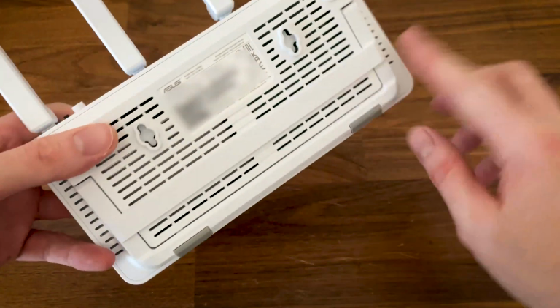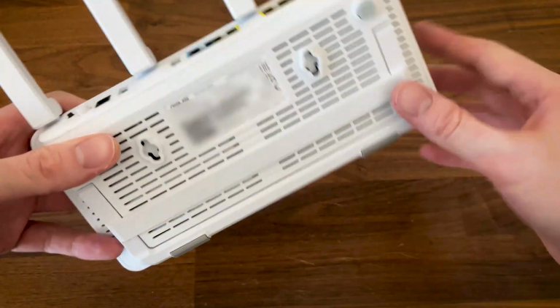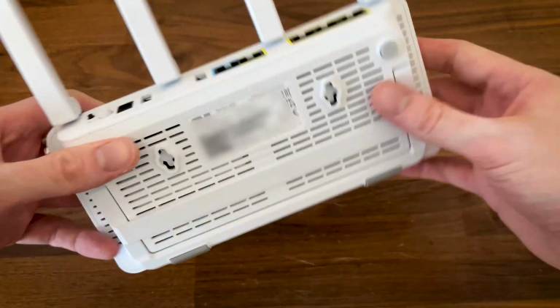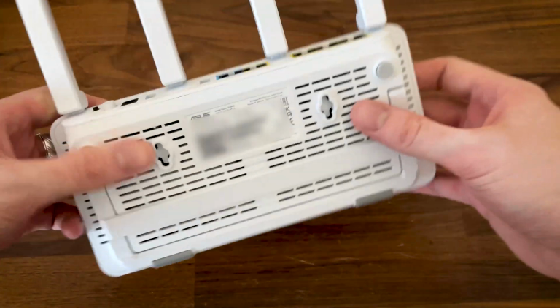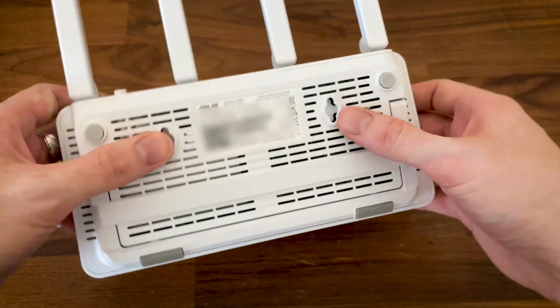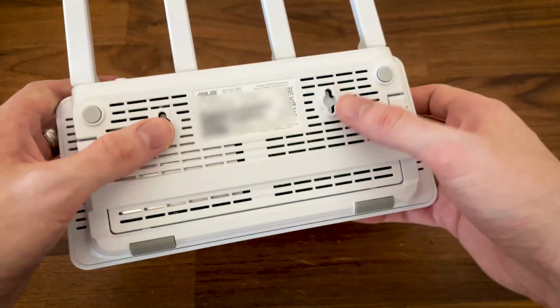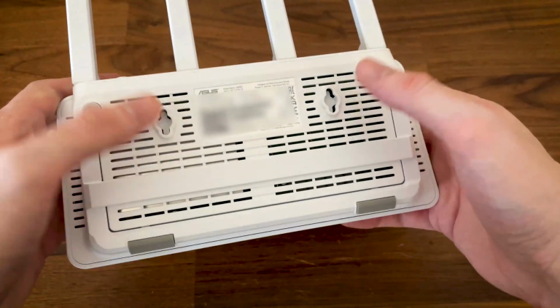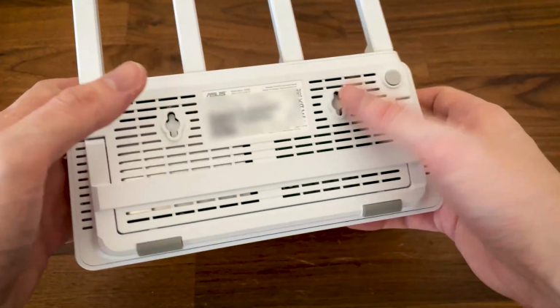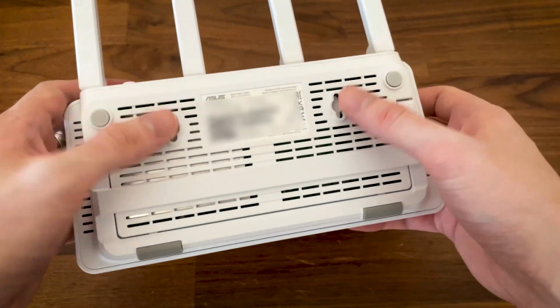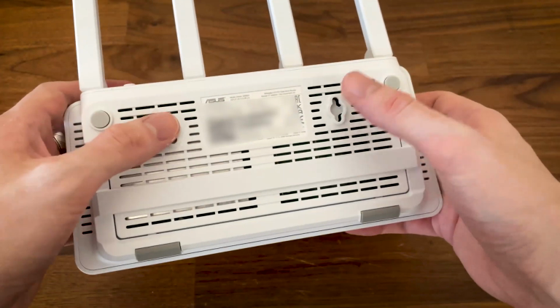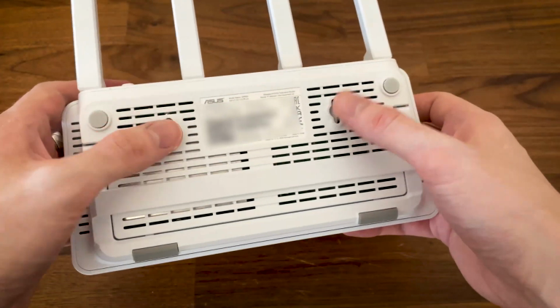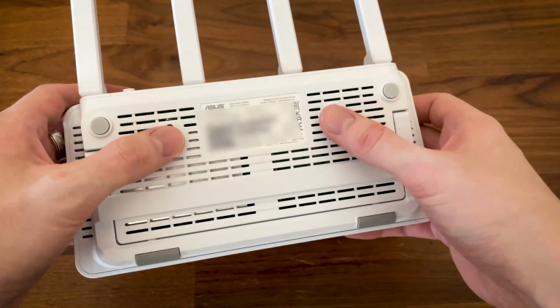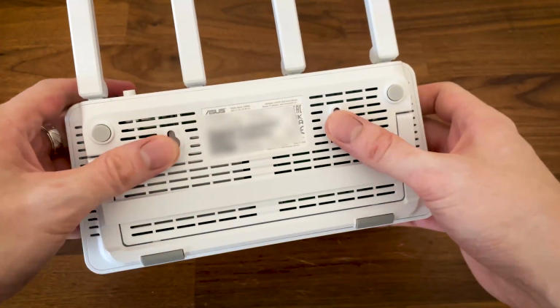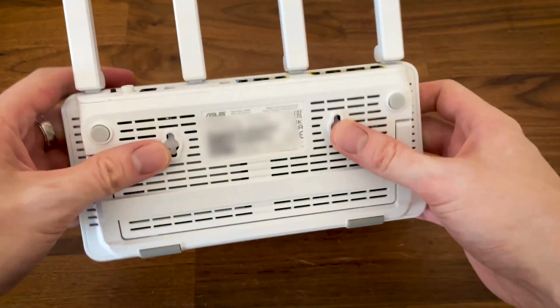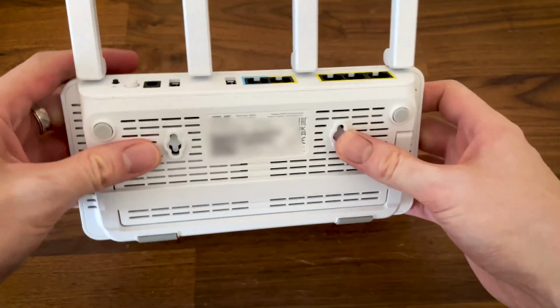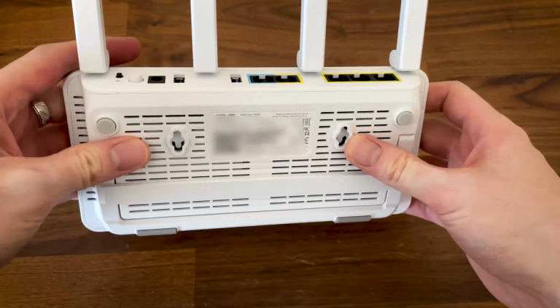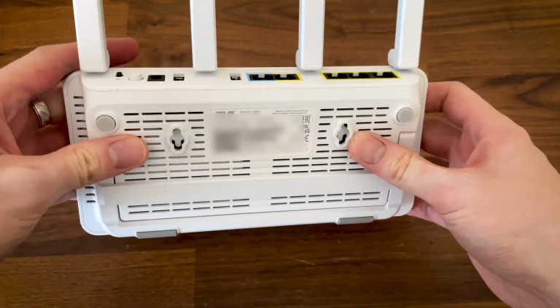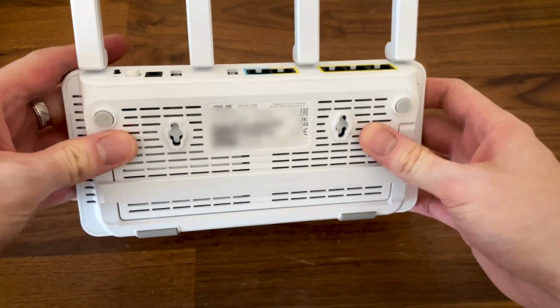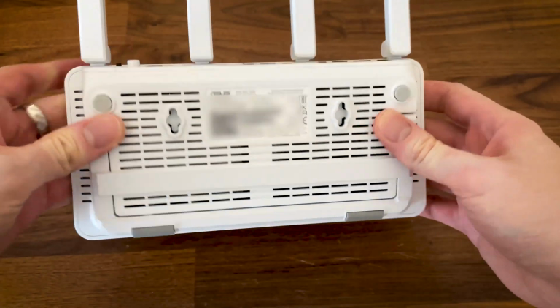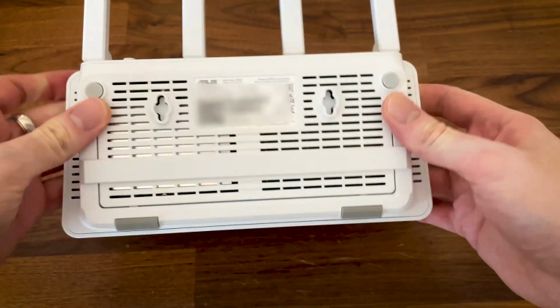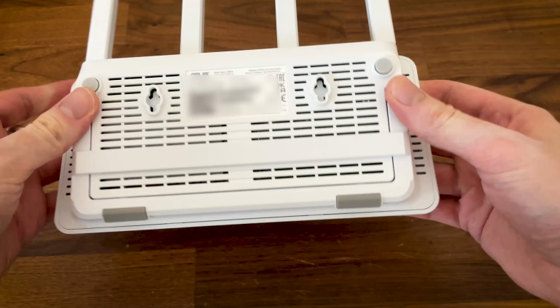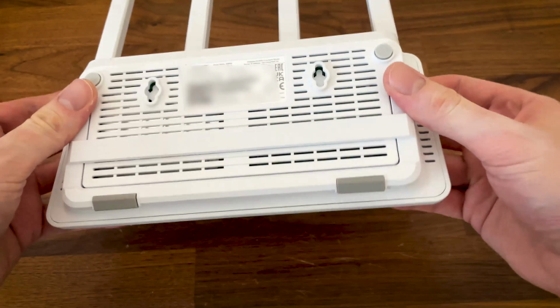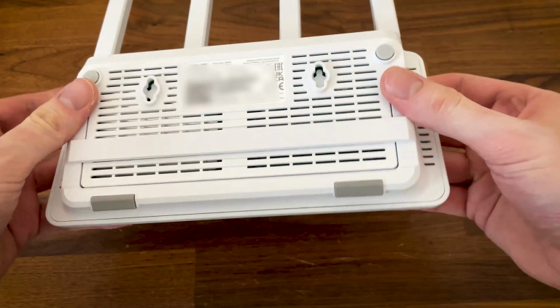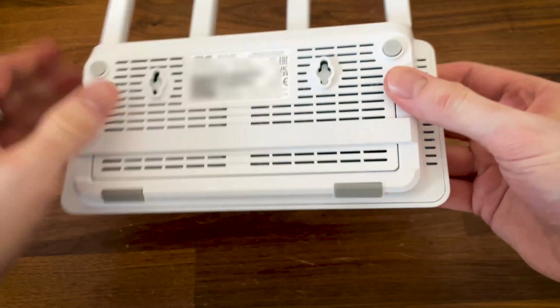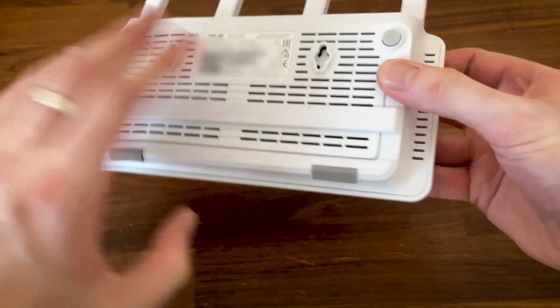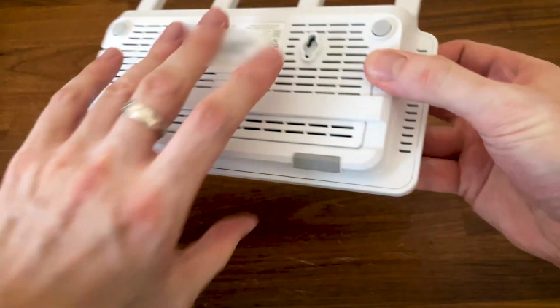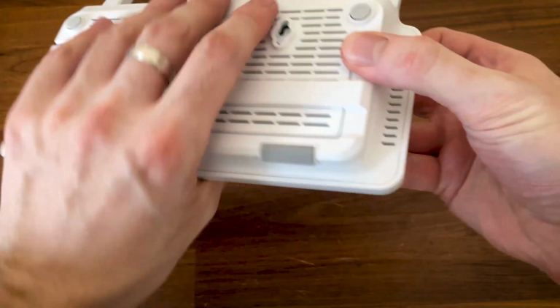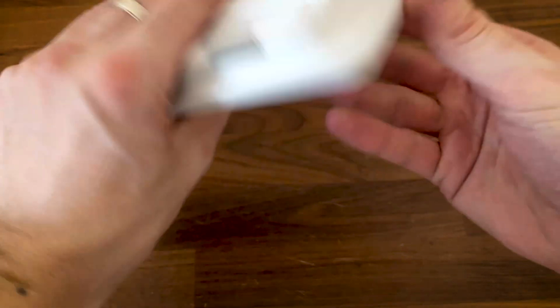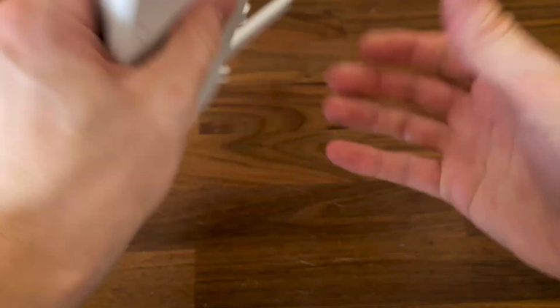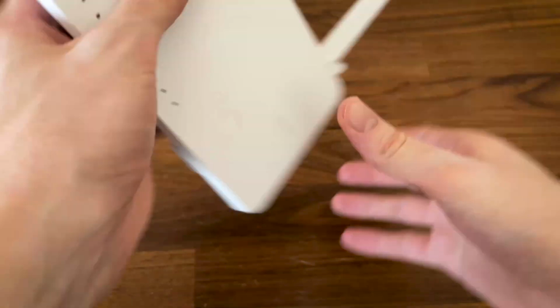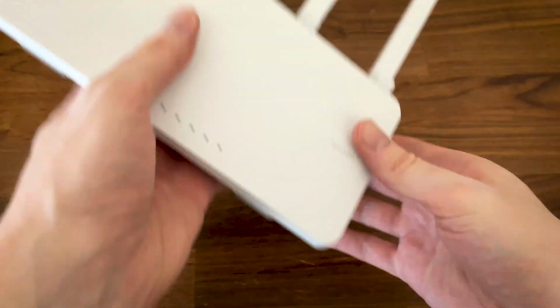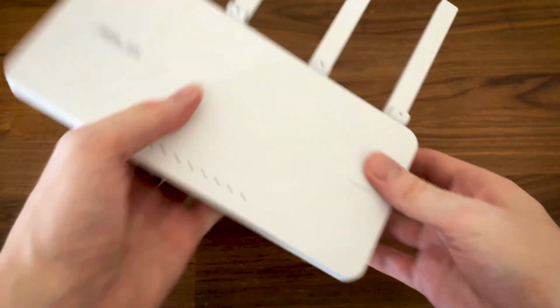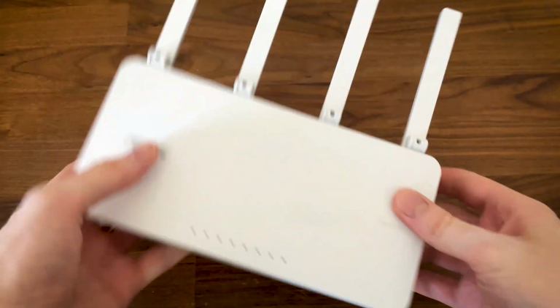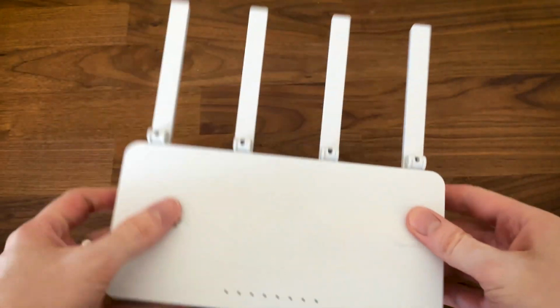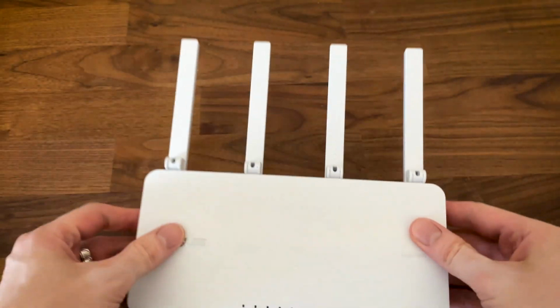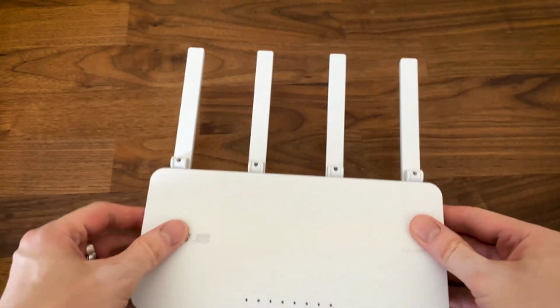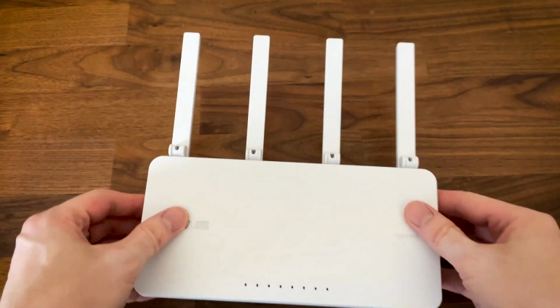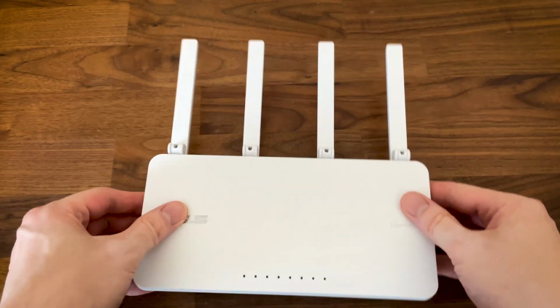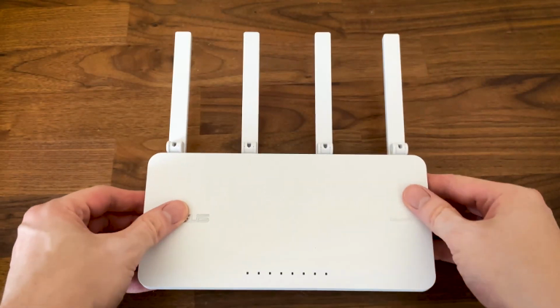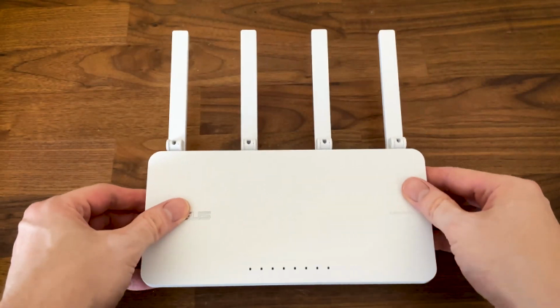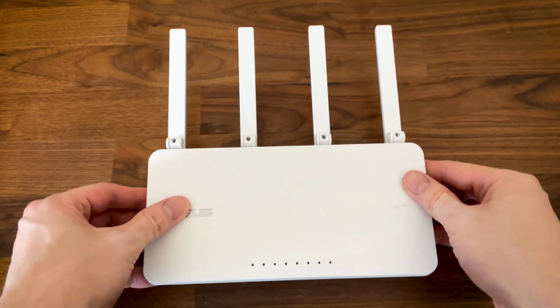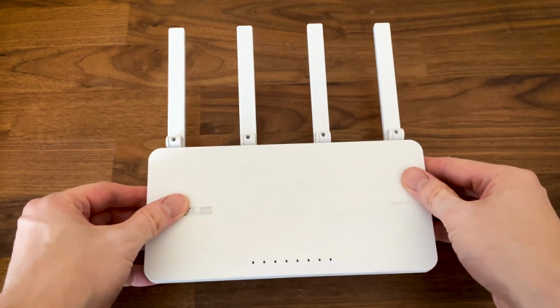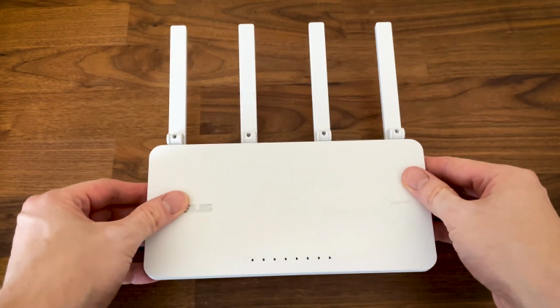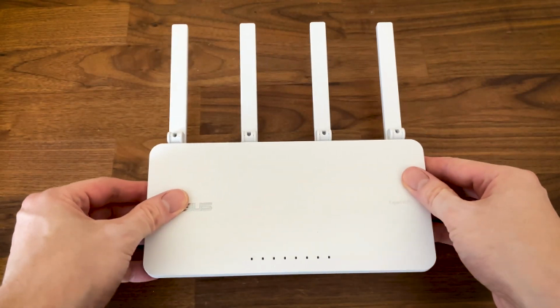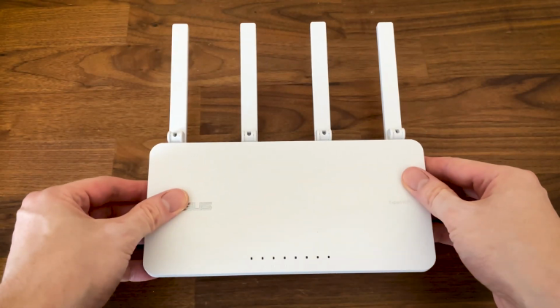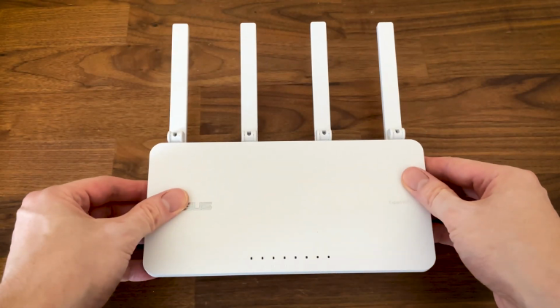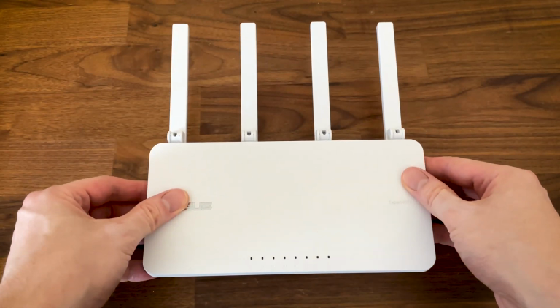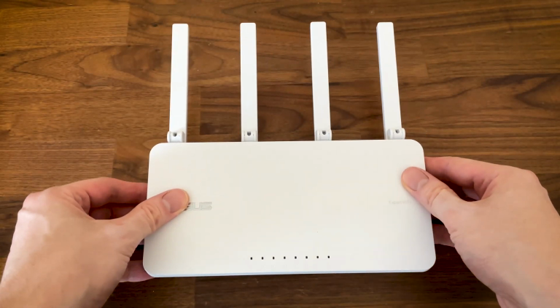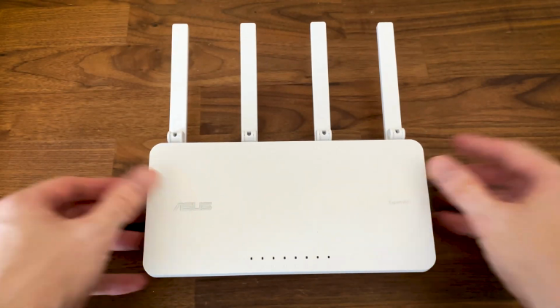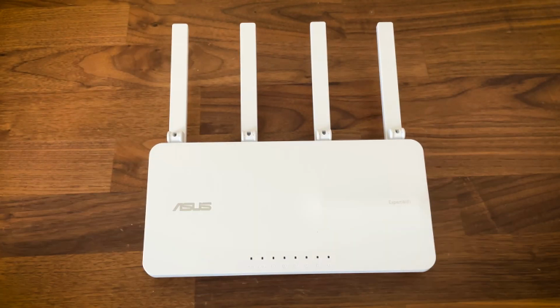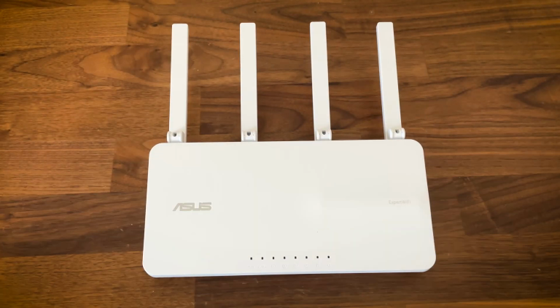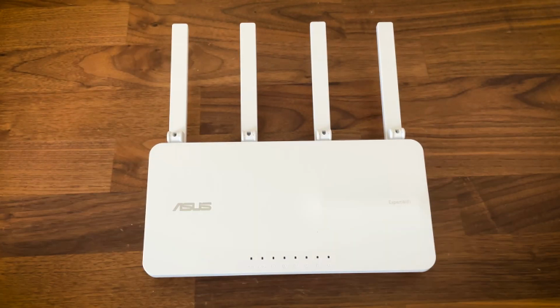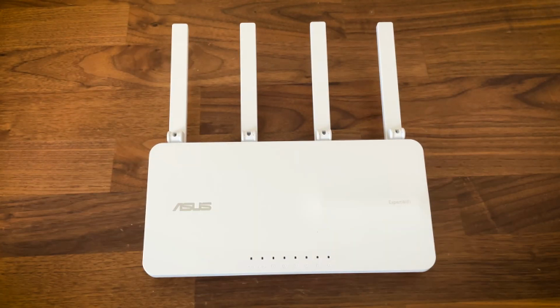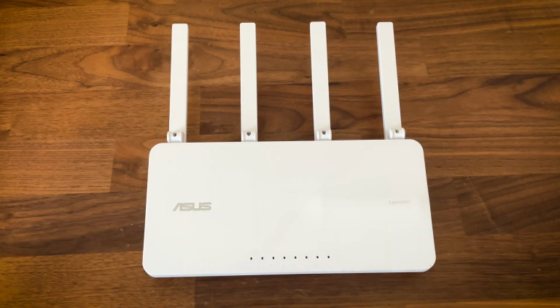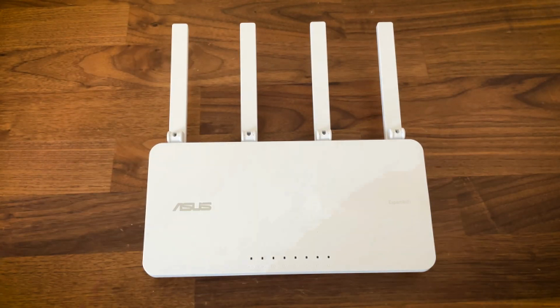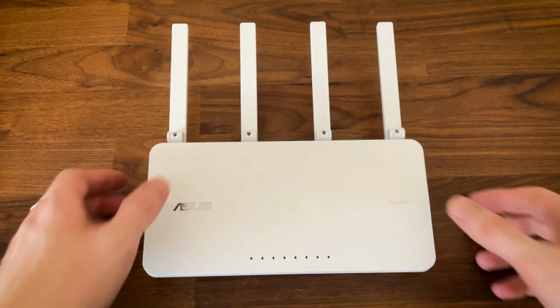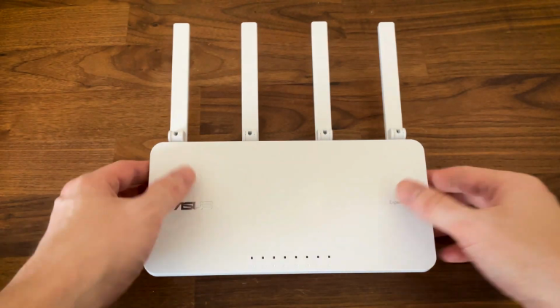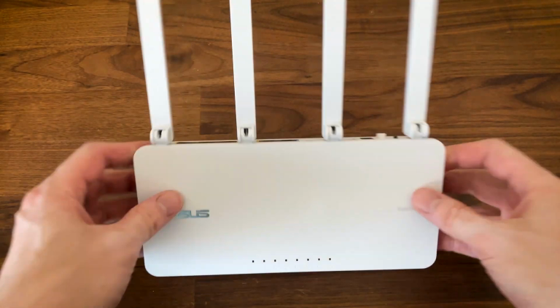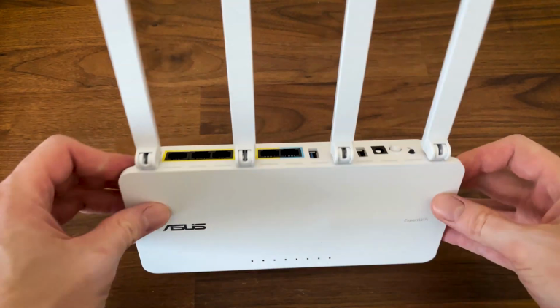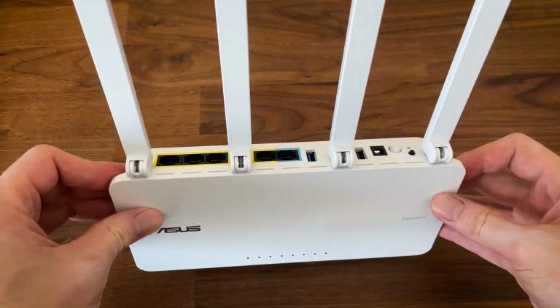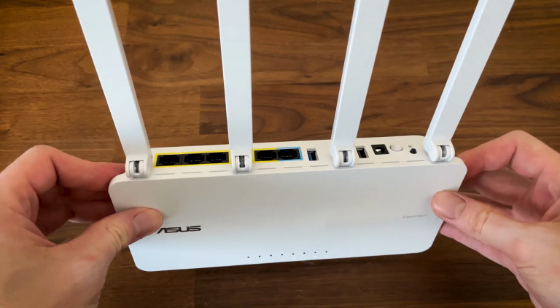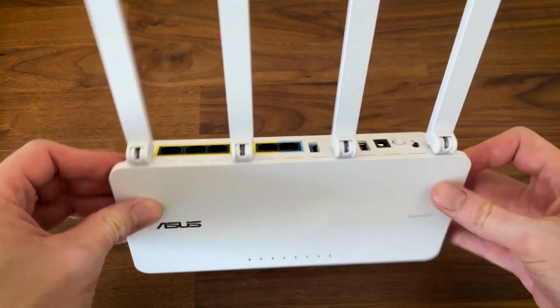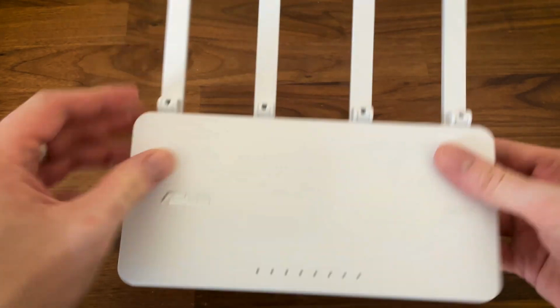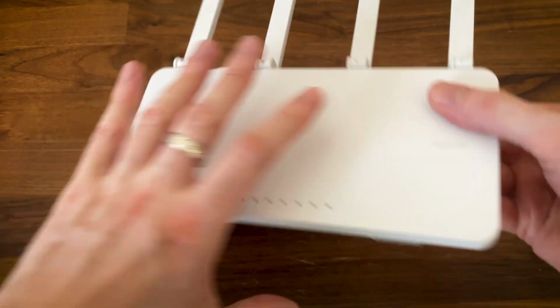There are two holes for wall mounting, so I would use those for the device's longevity's sake. Now let's get started with the teardown process.